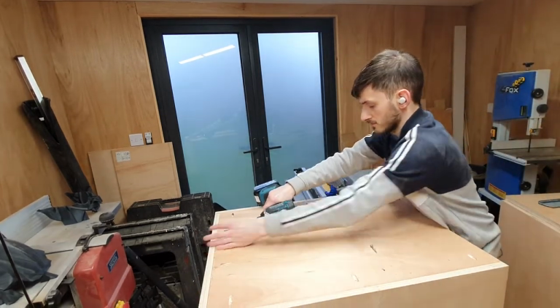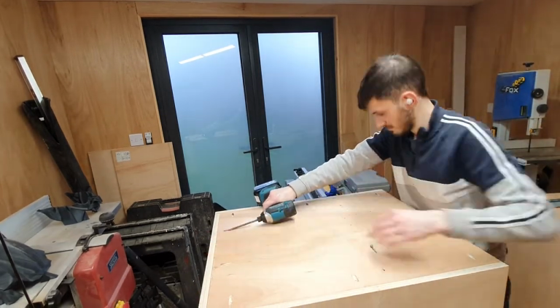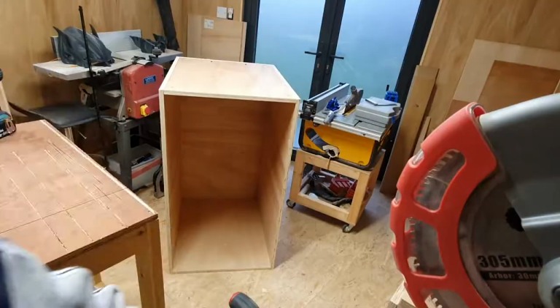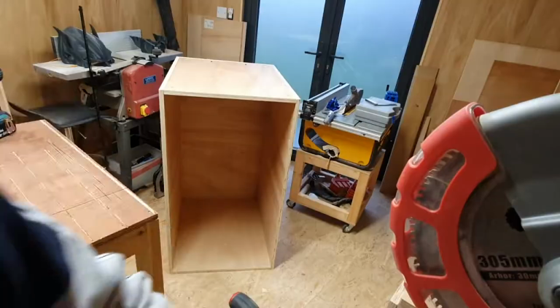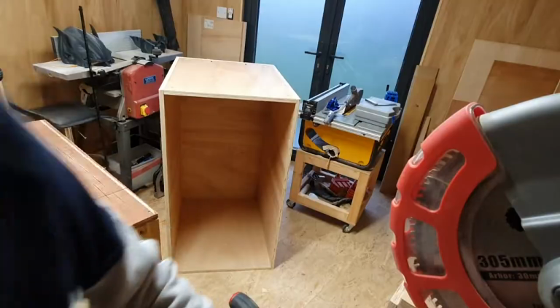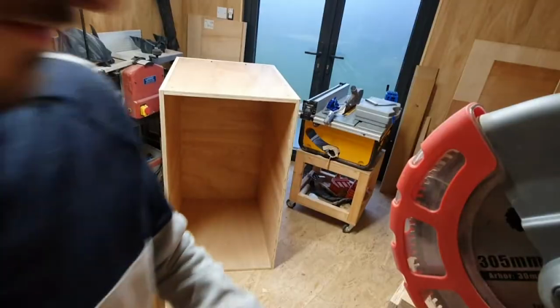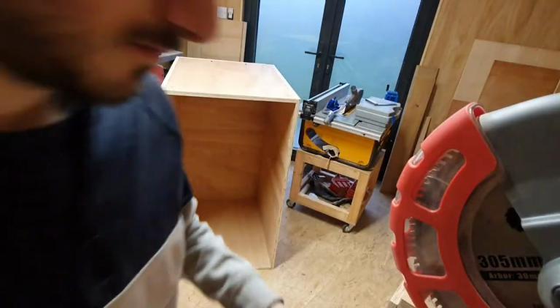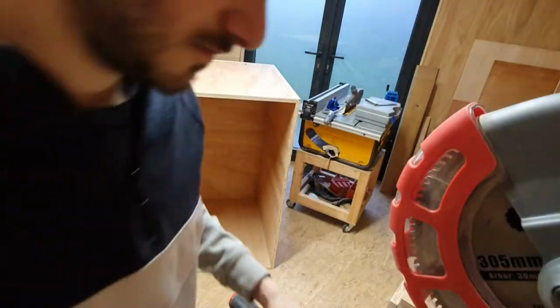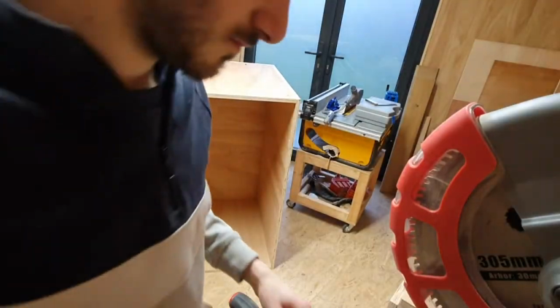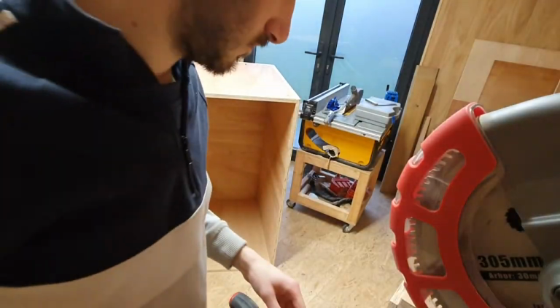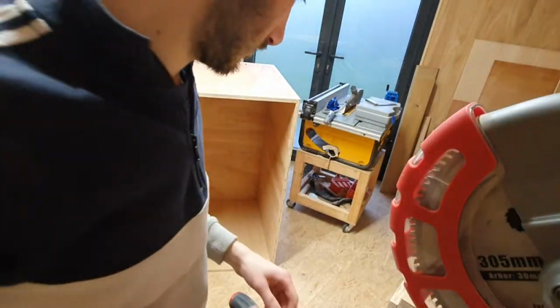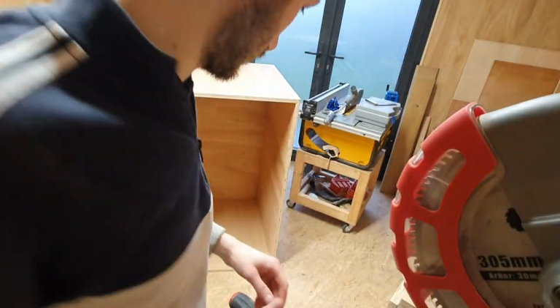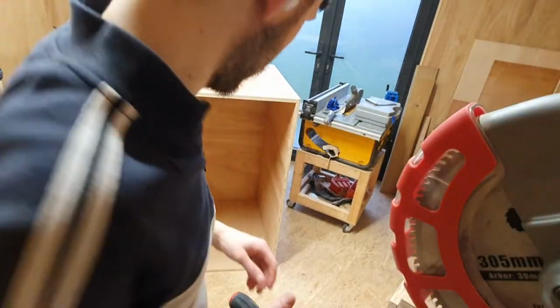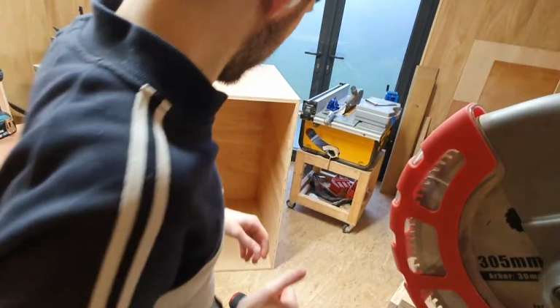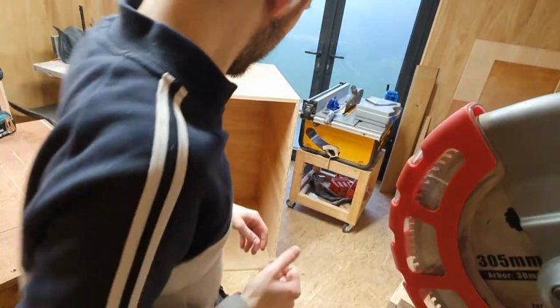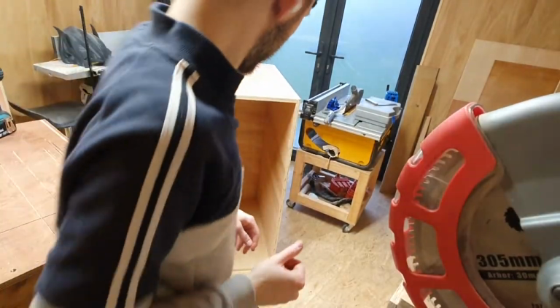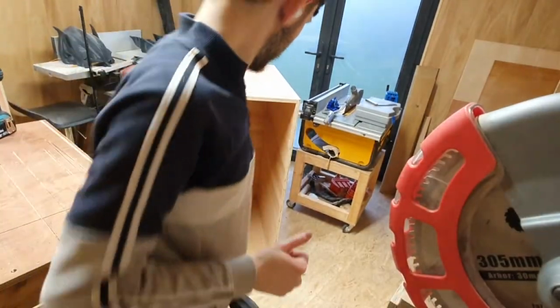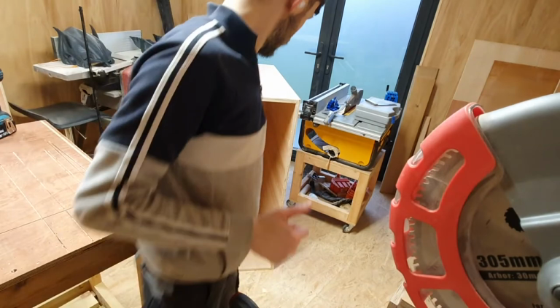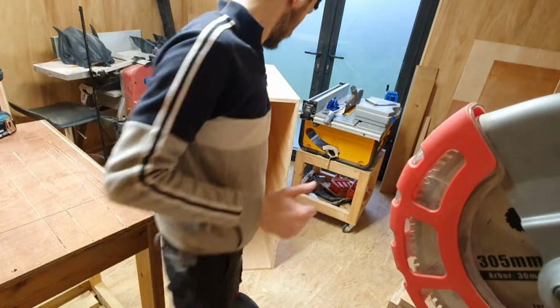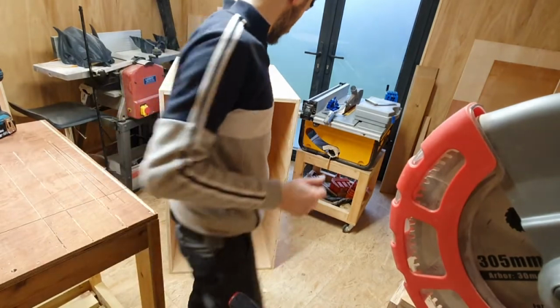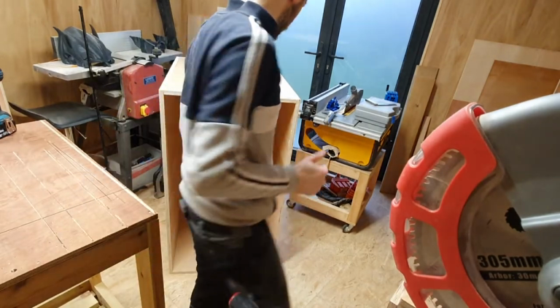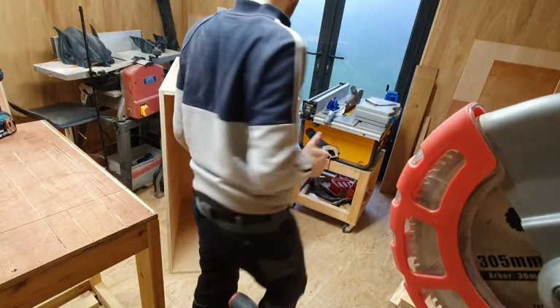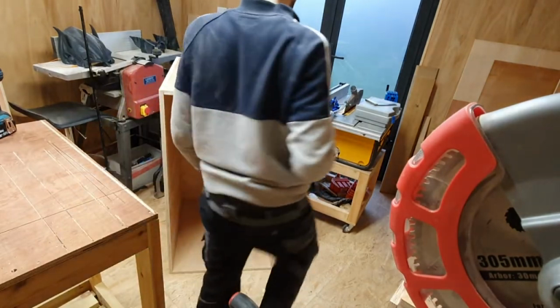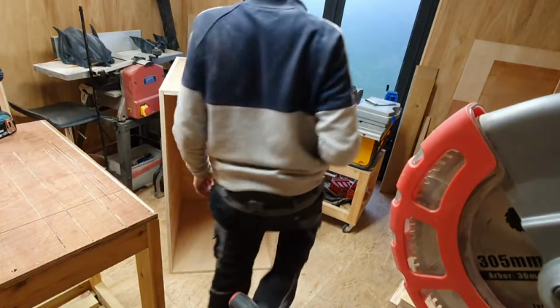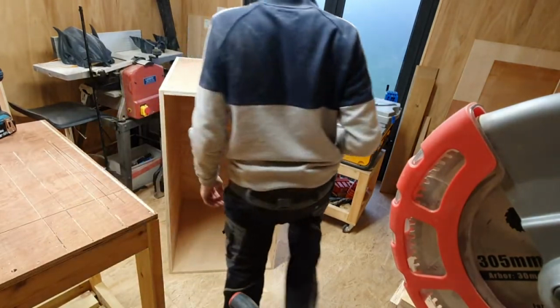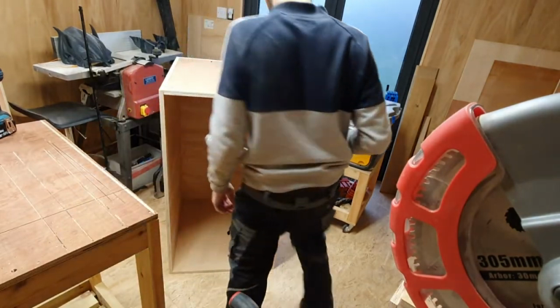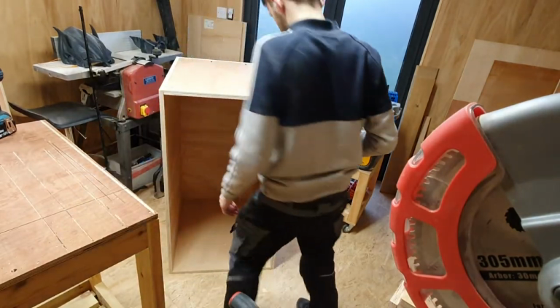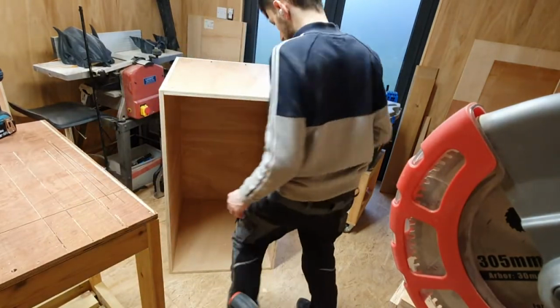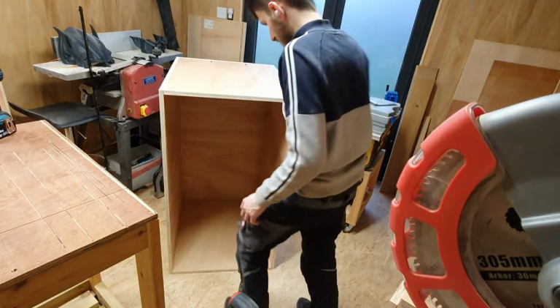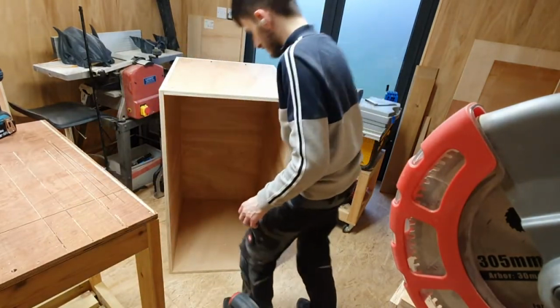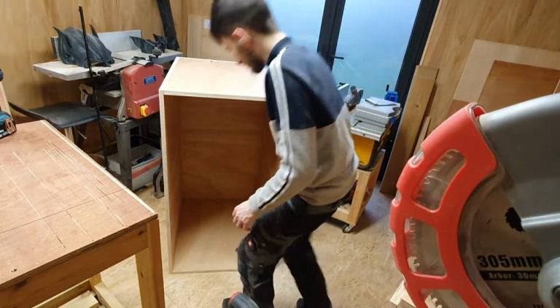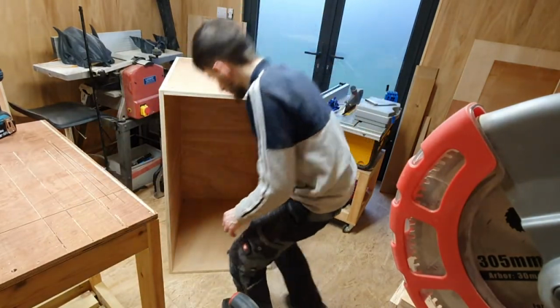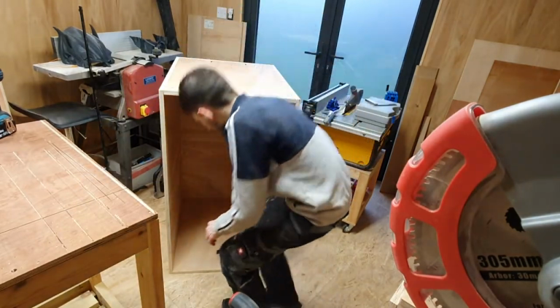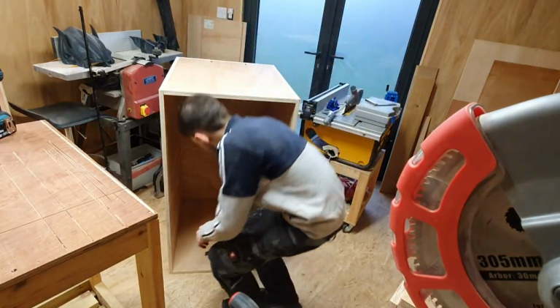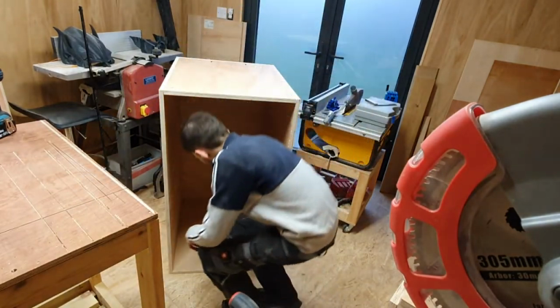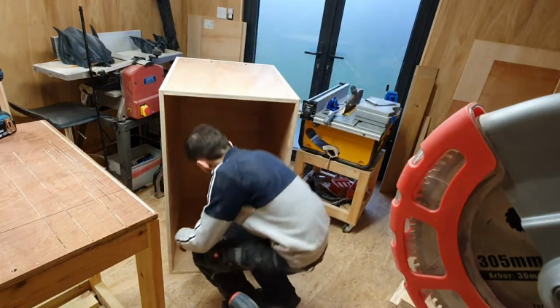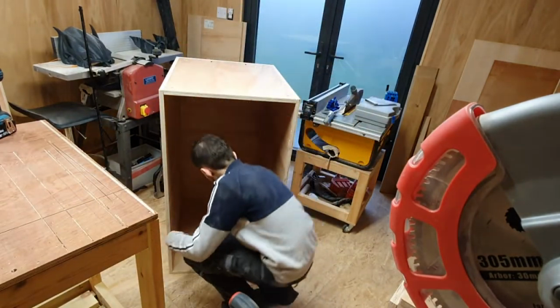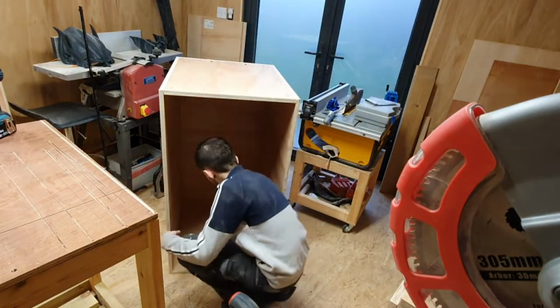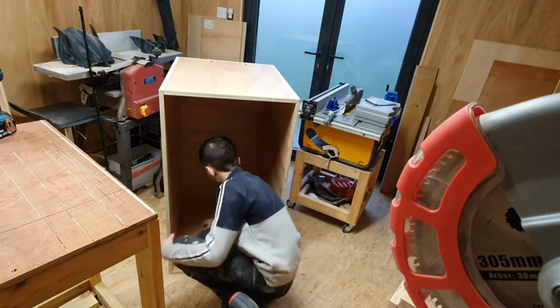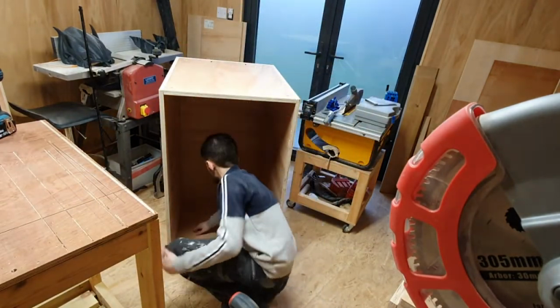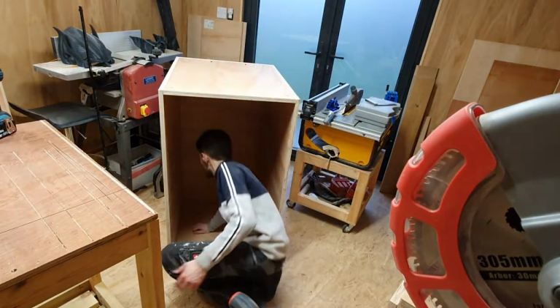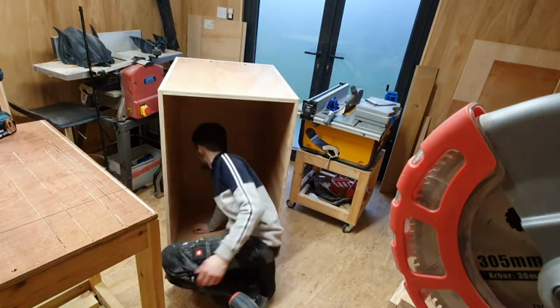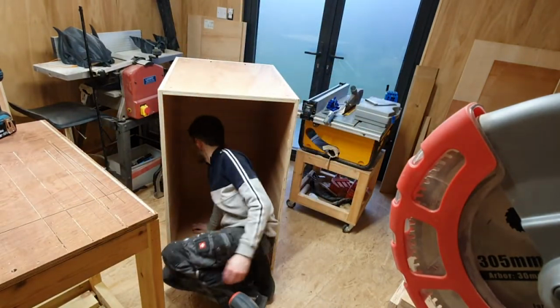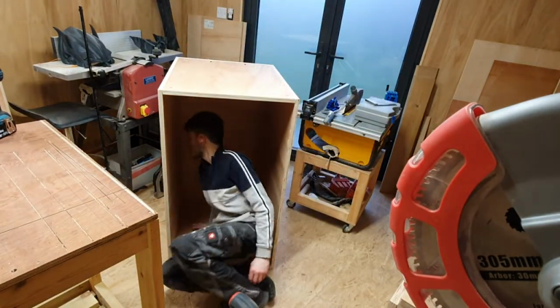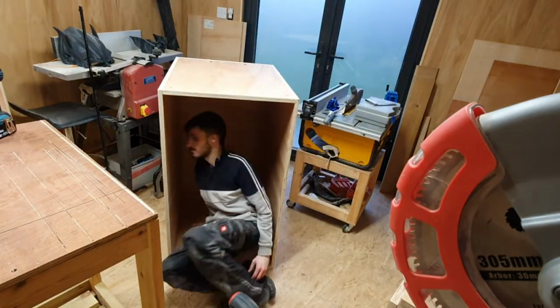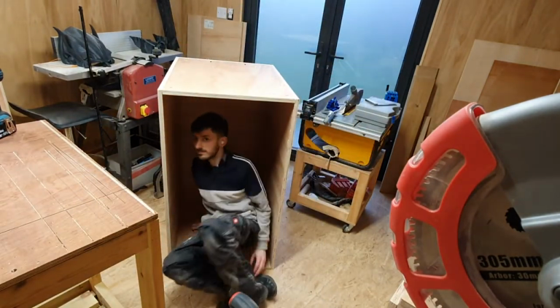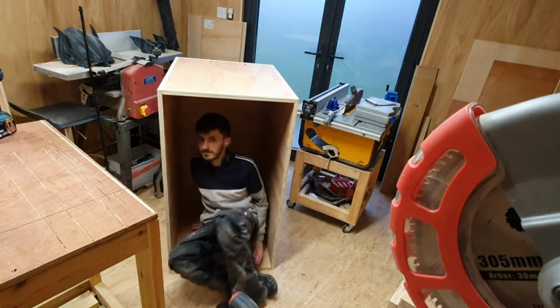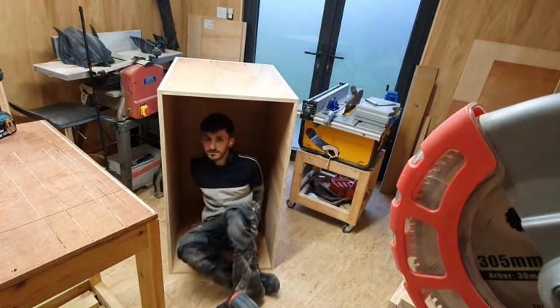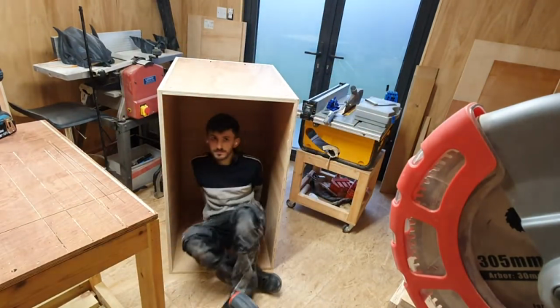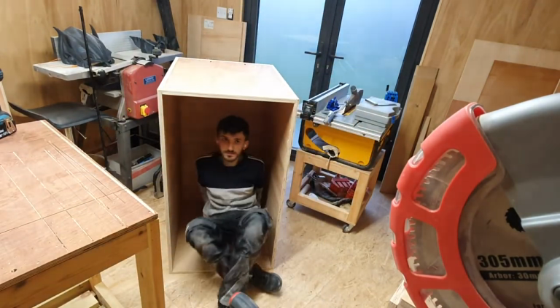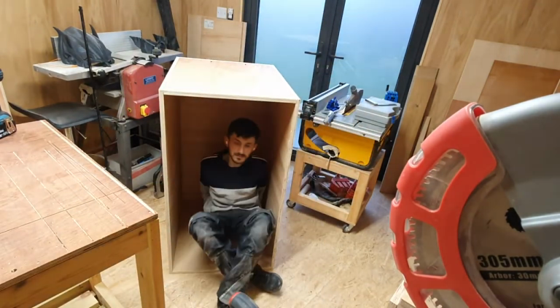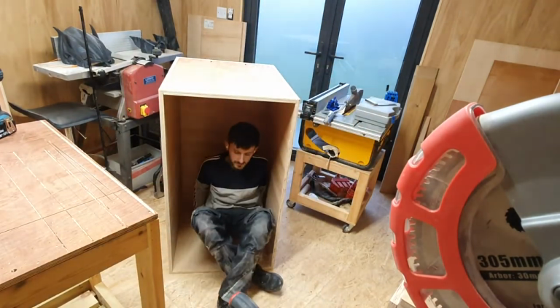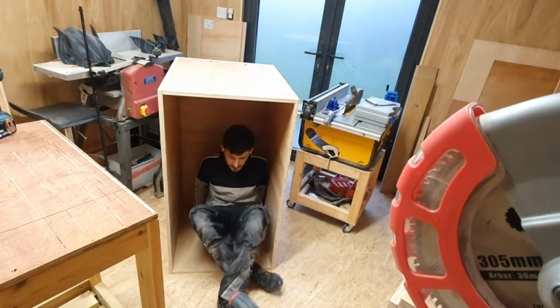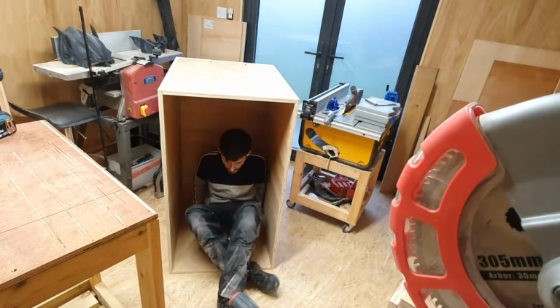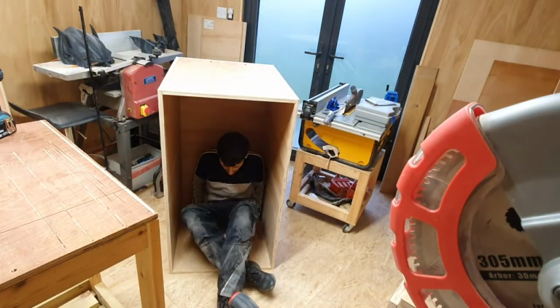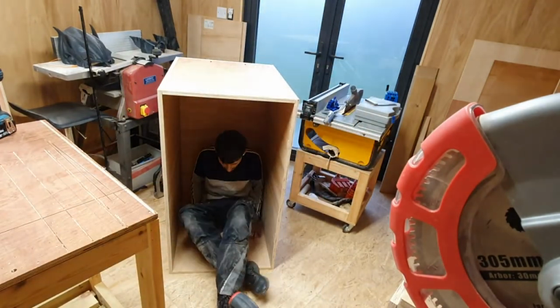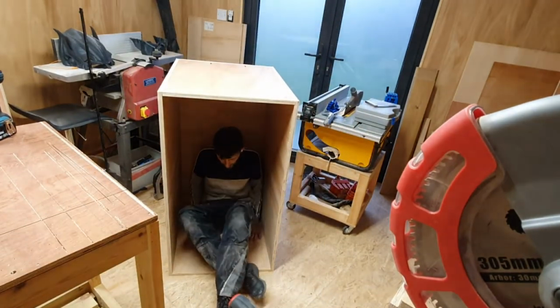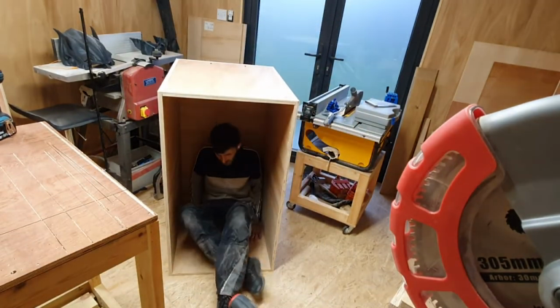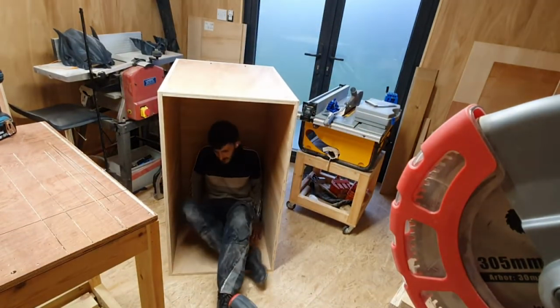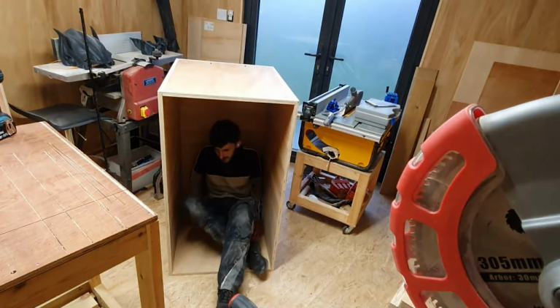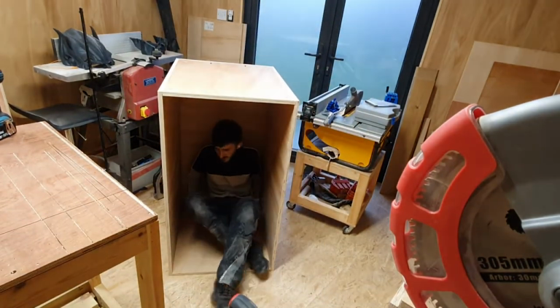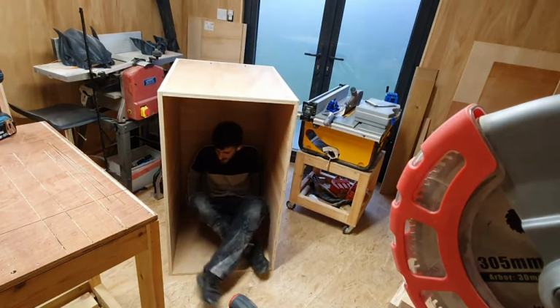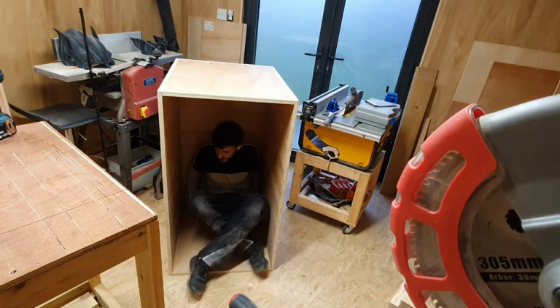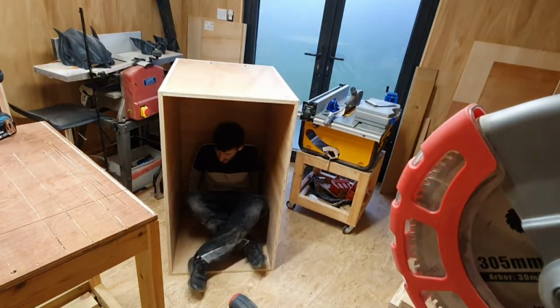Just to give you some scale, I actually sat inside the box — as you can see there, it's quite large, but this is perfect for my 3D printer.